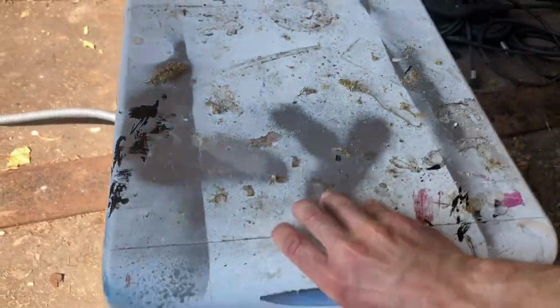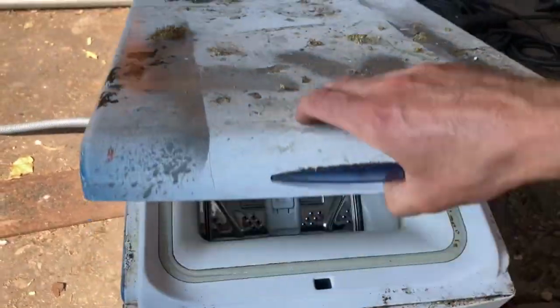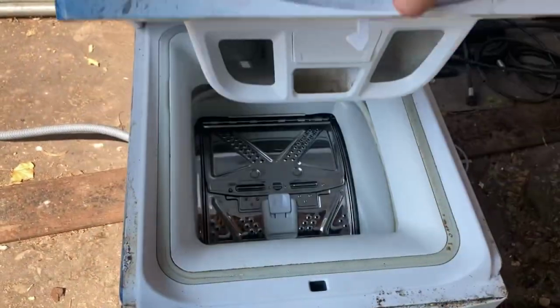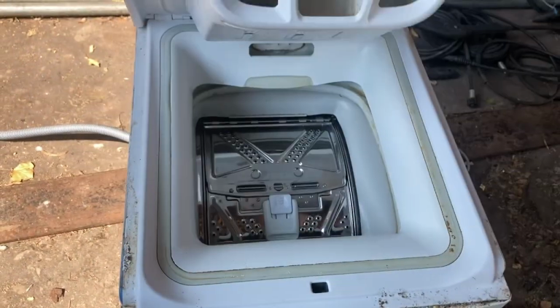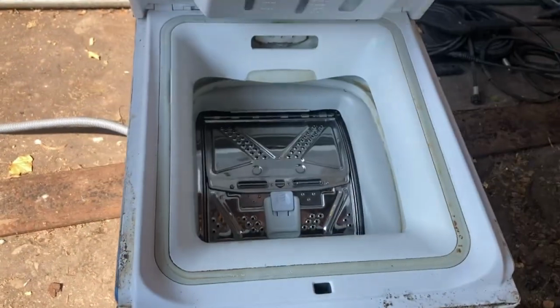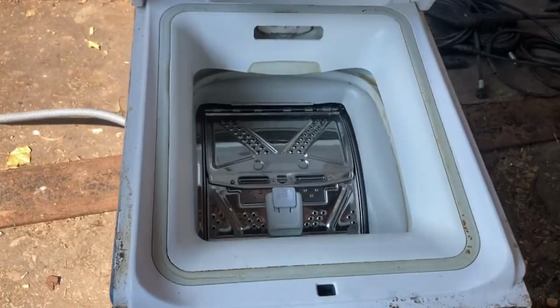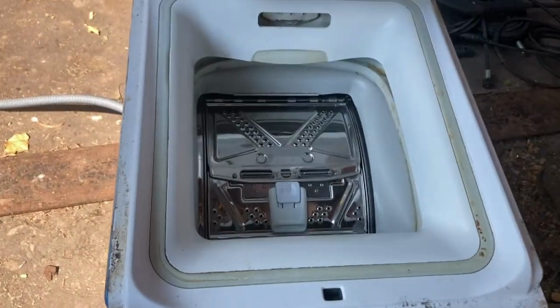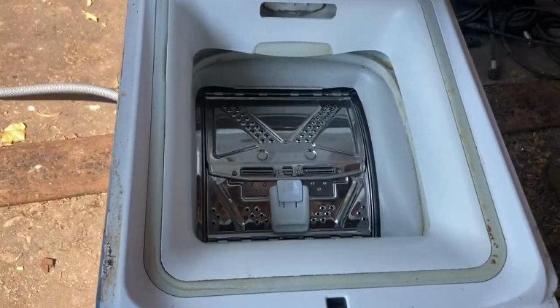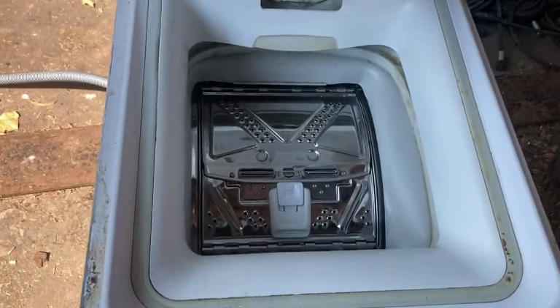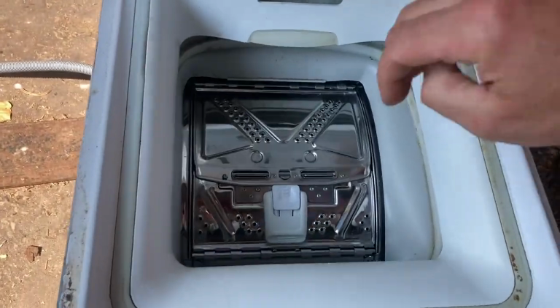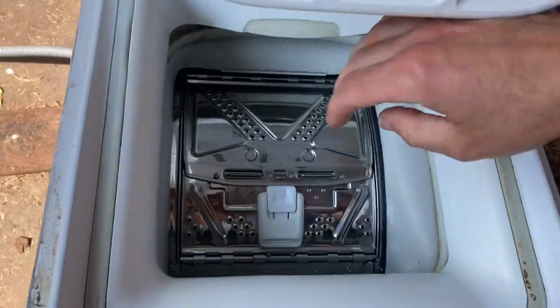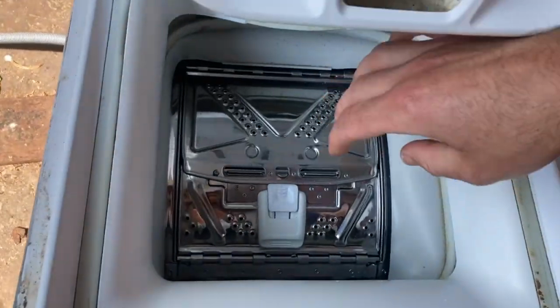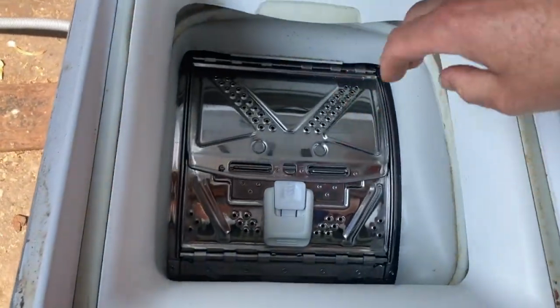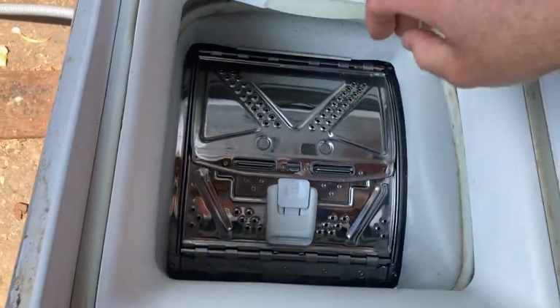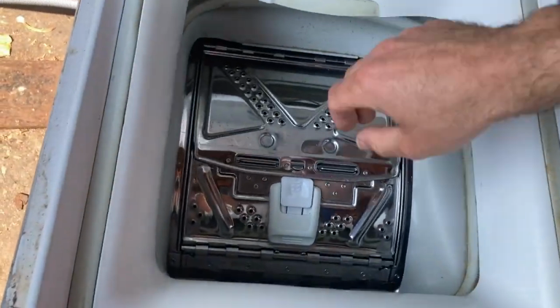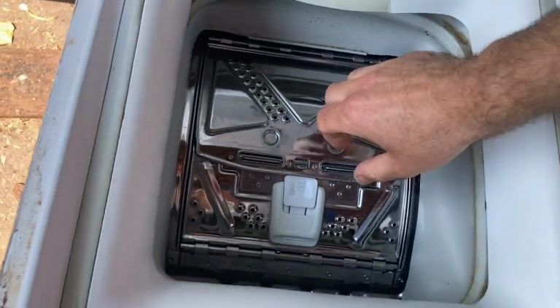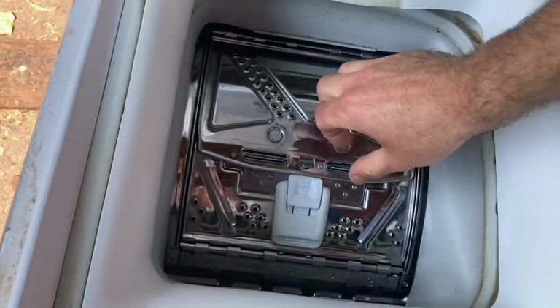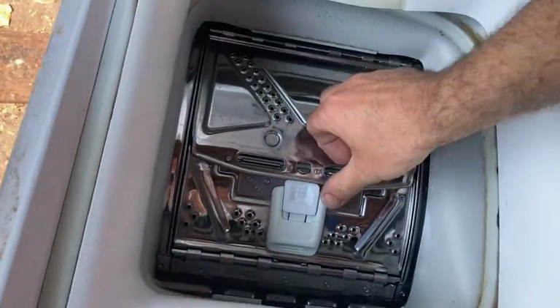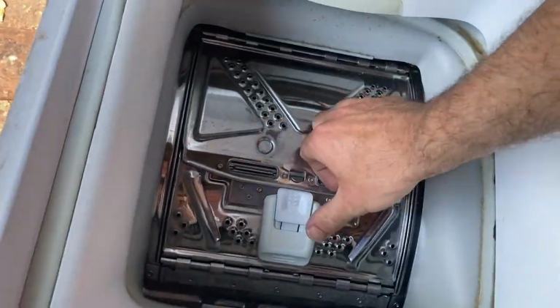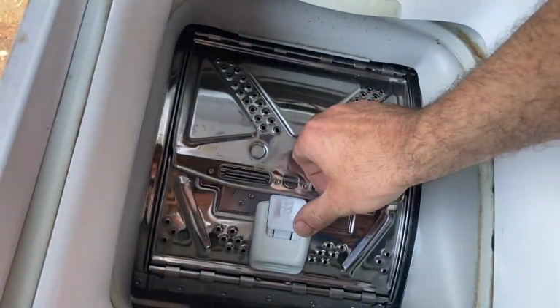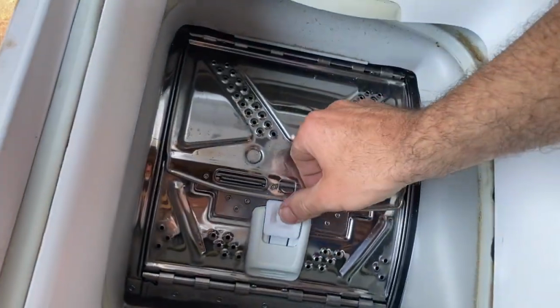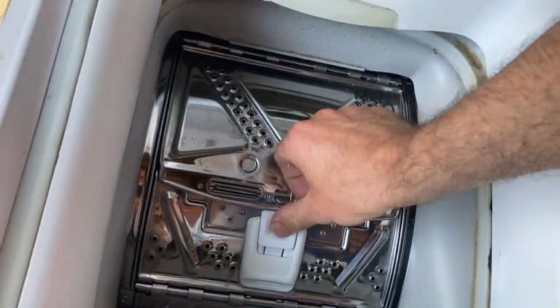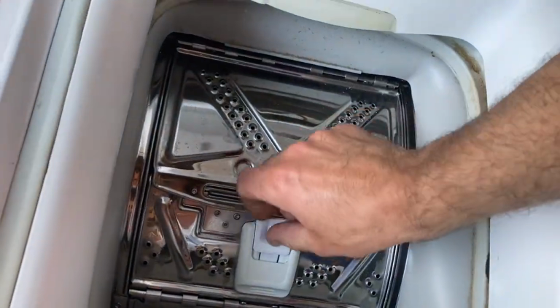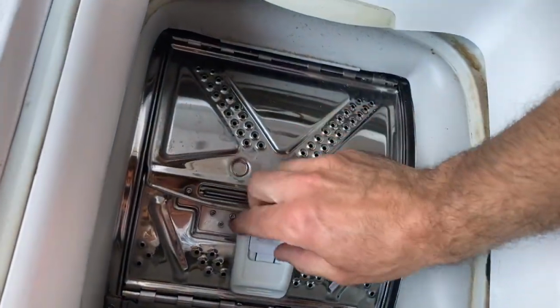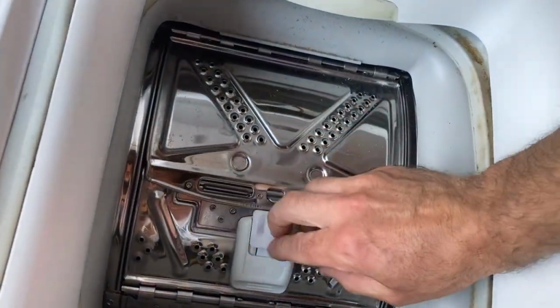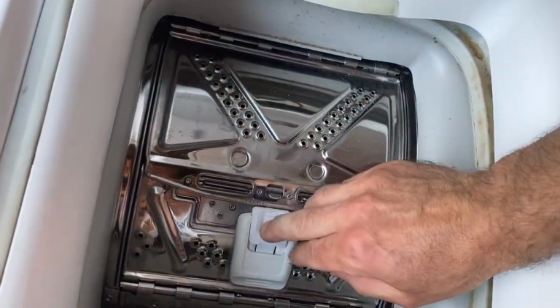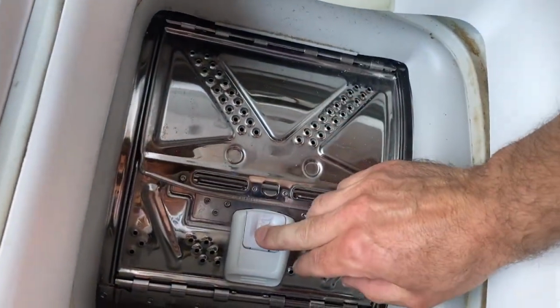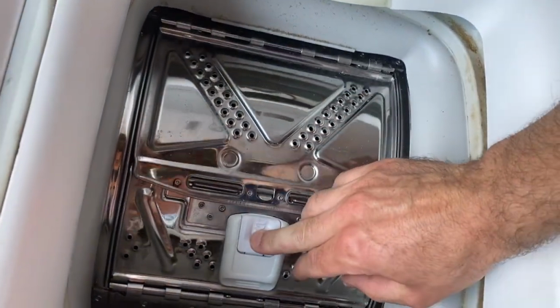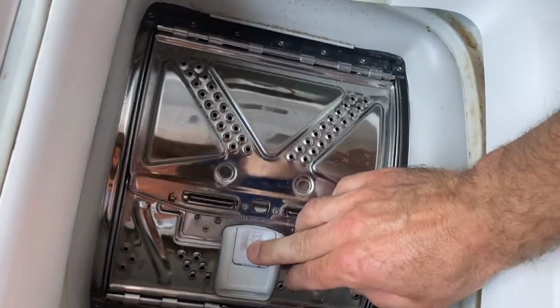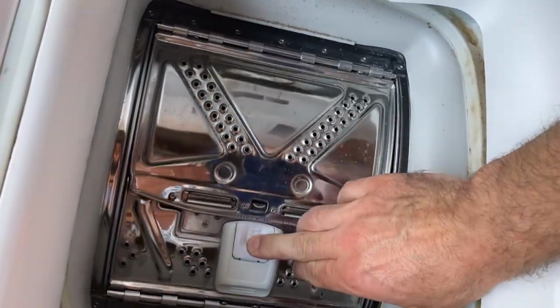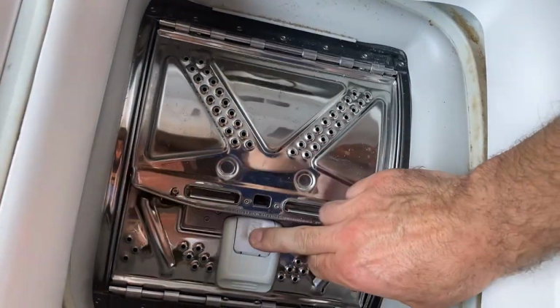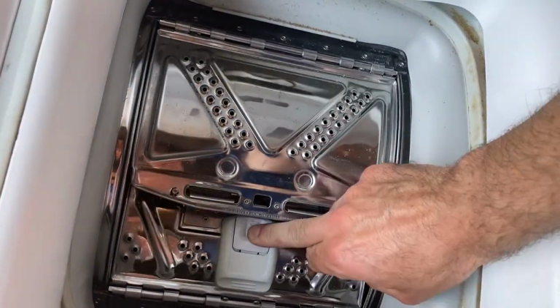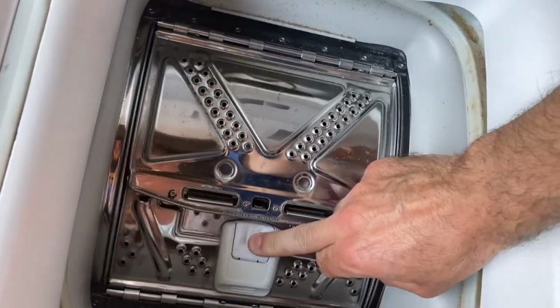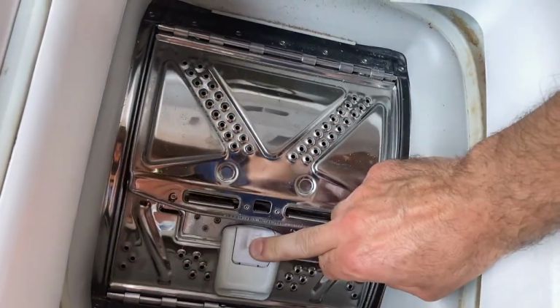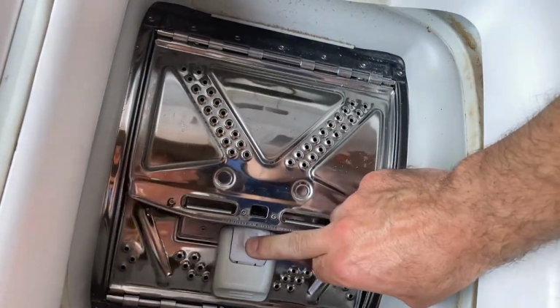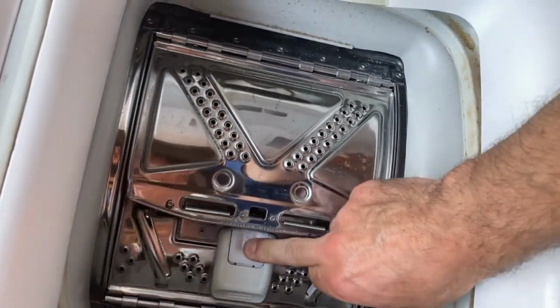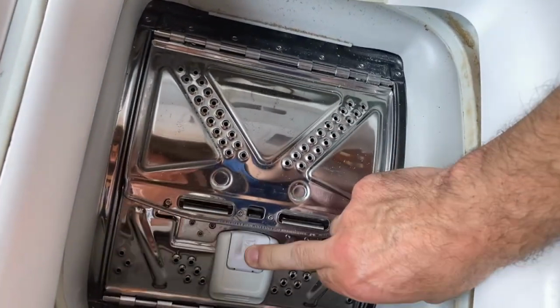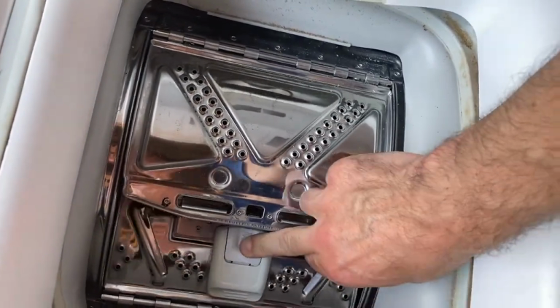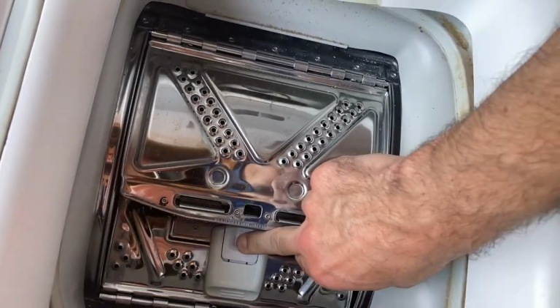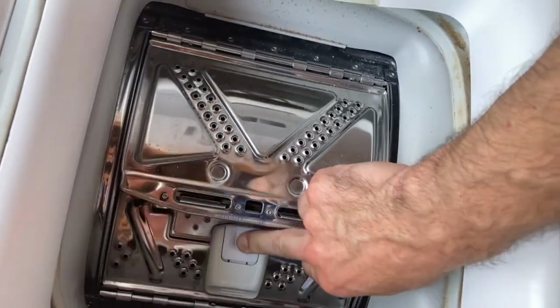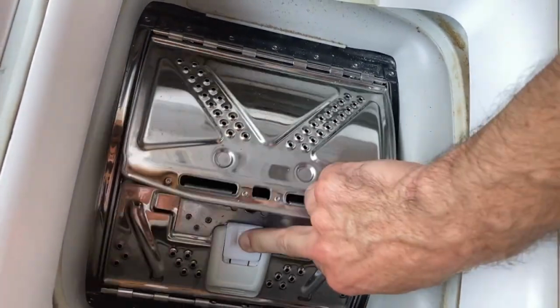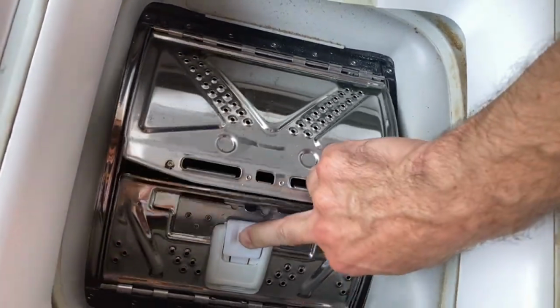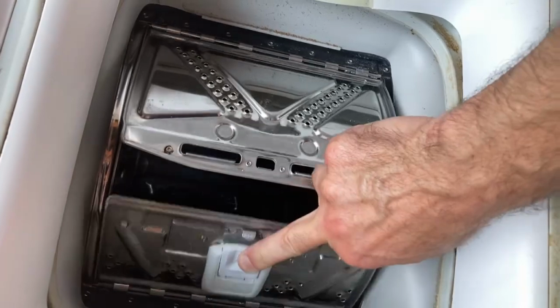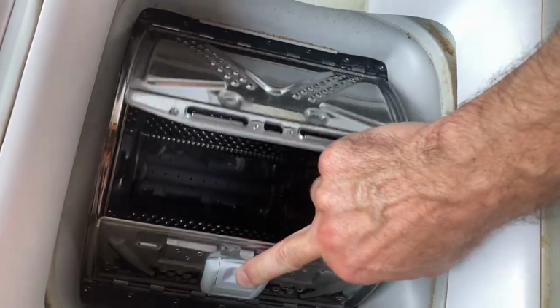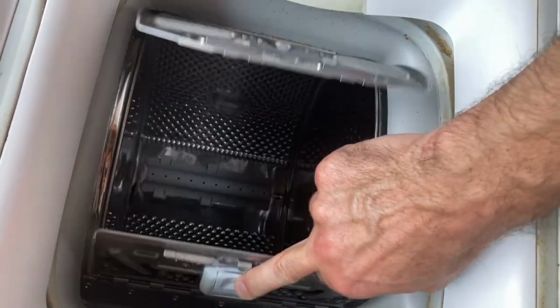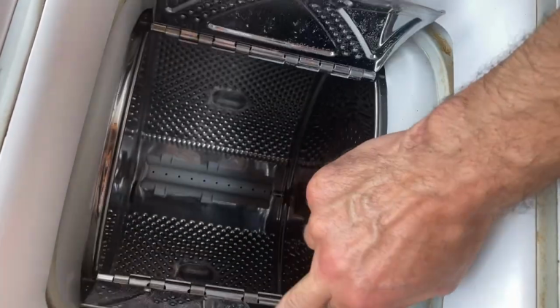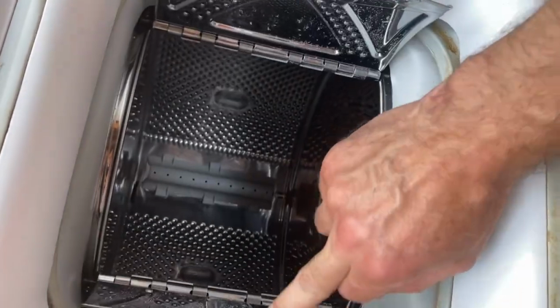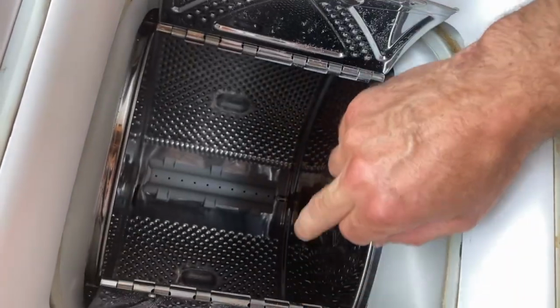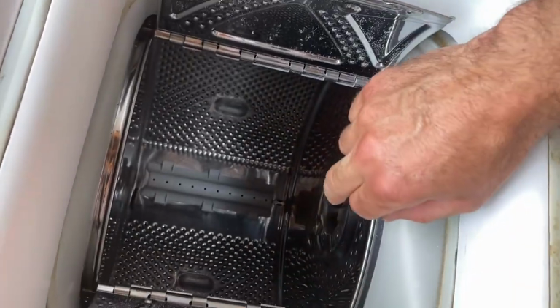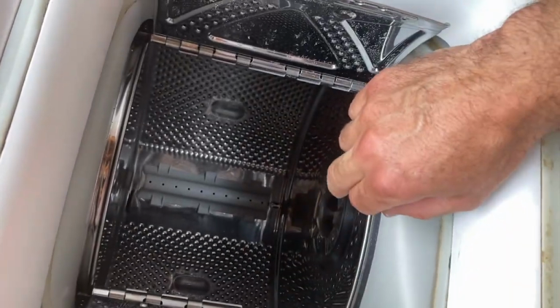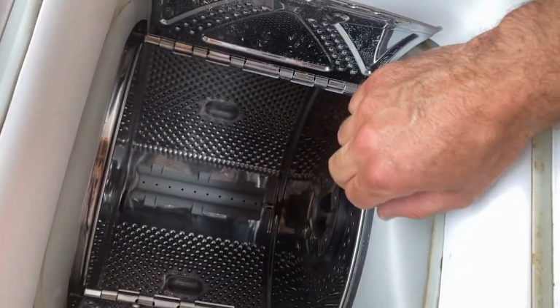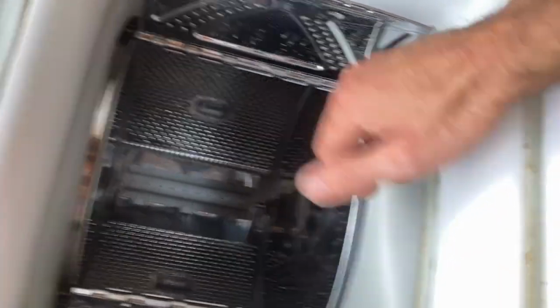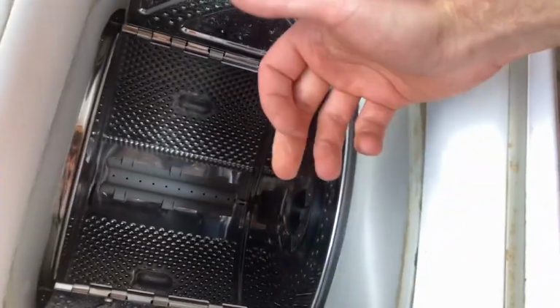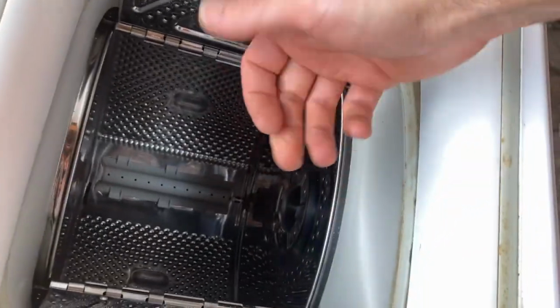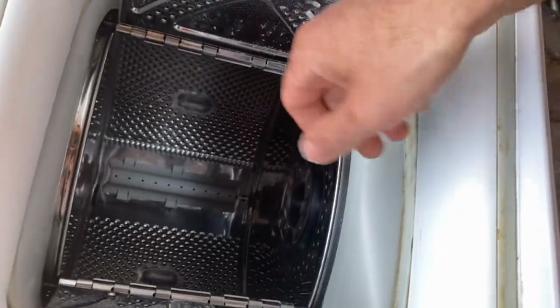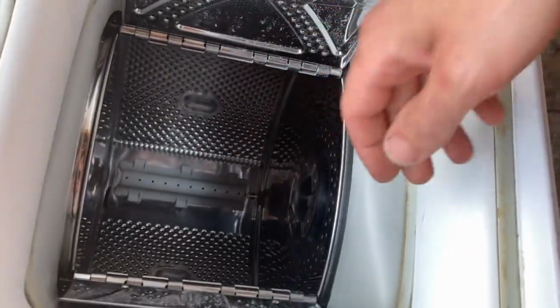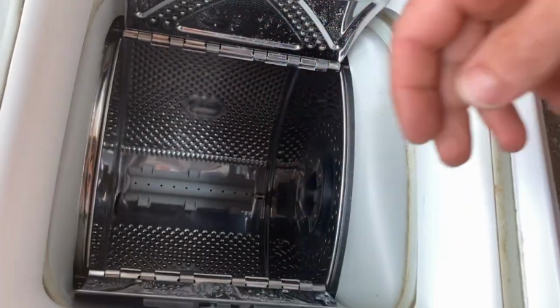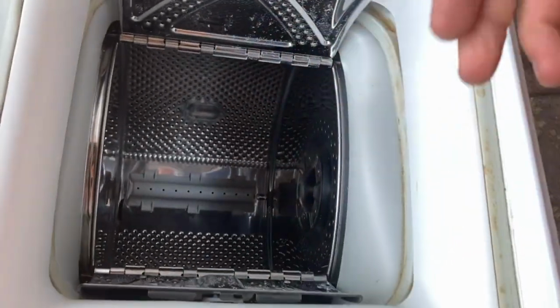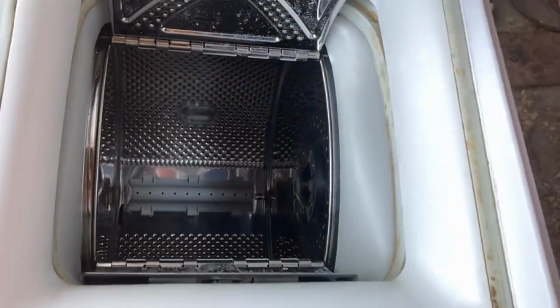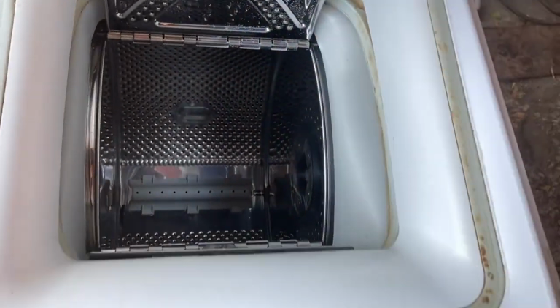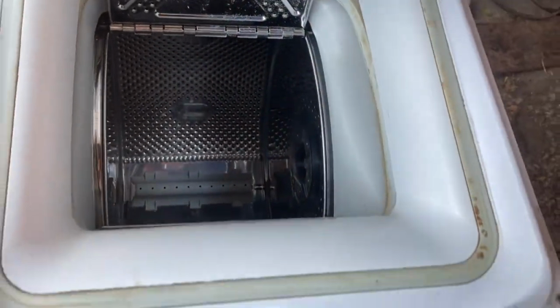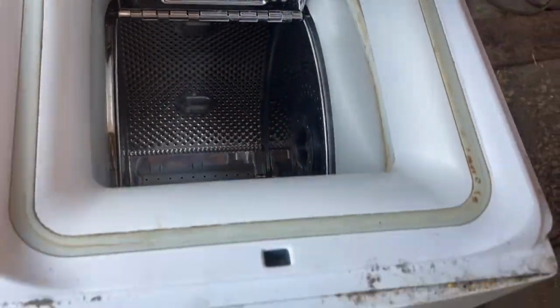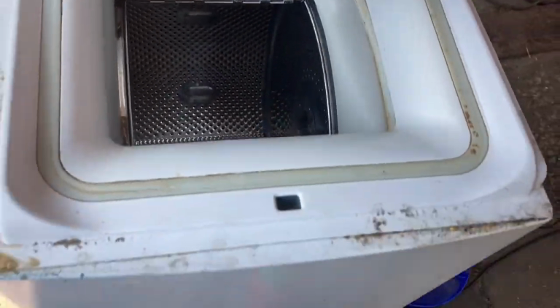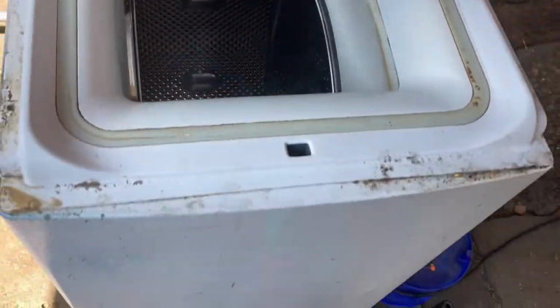Let's give you a quick look inside. That's the machine there. It's a little latch, and that's what you've got inside.